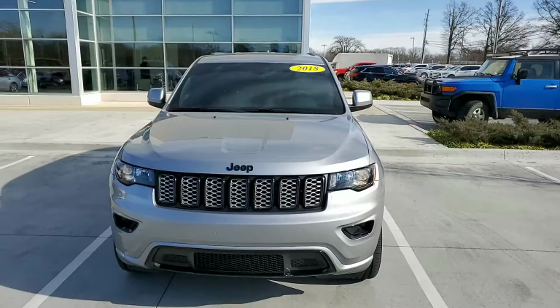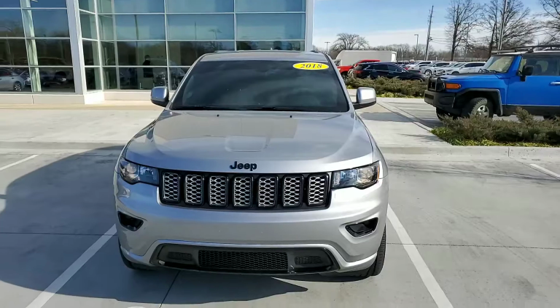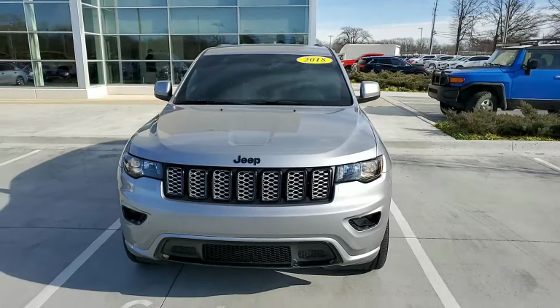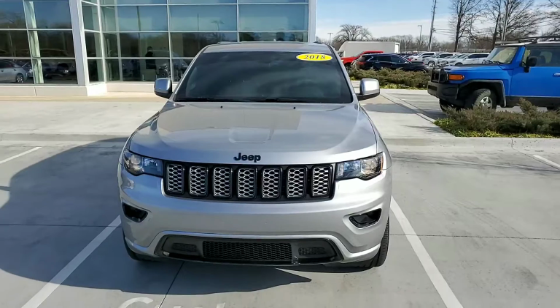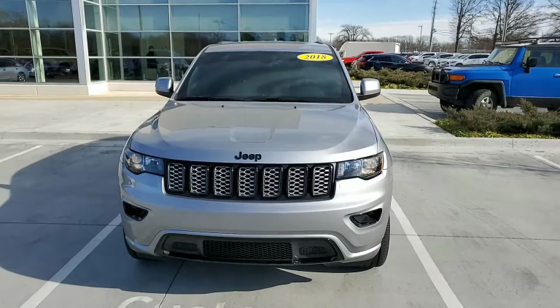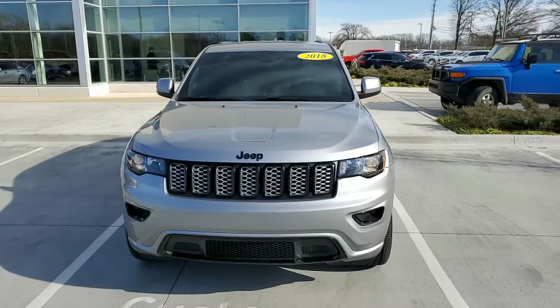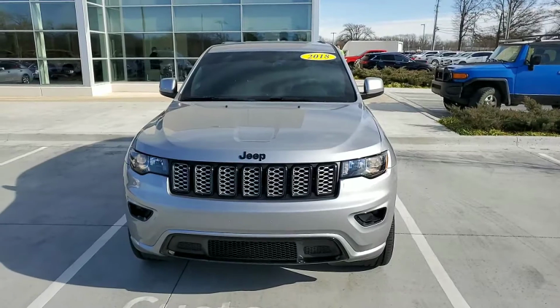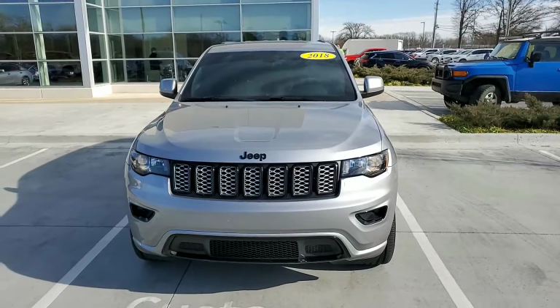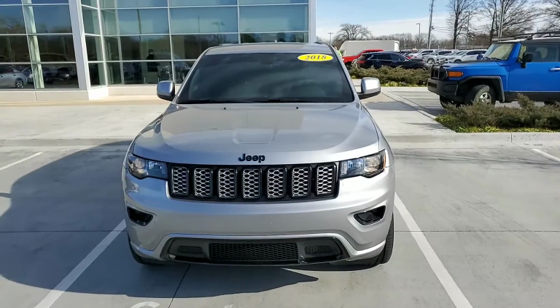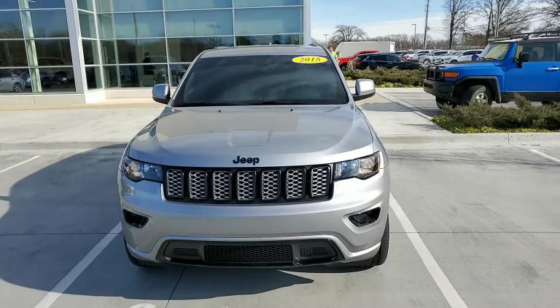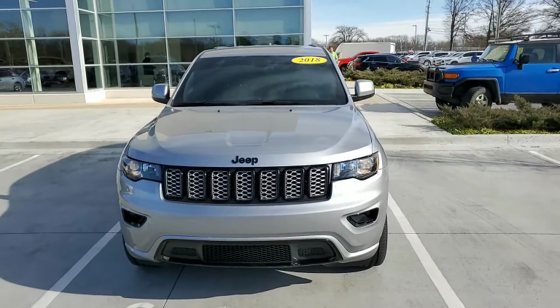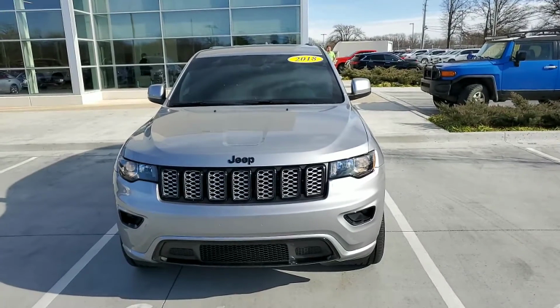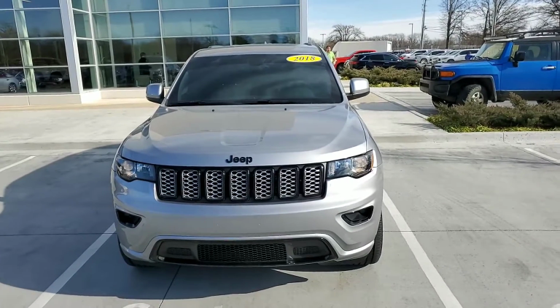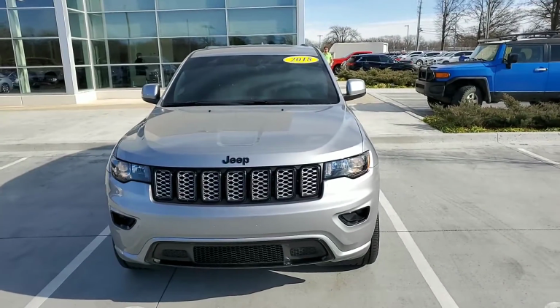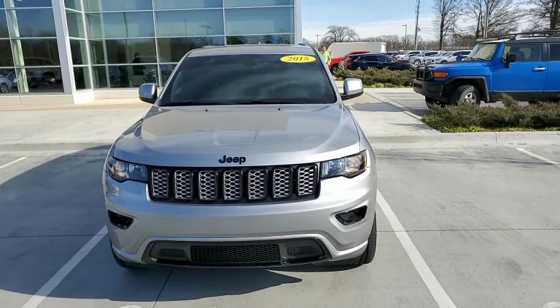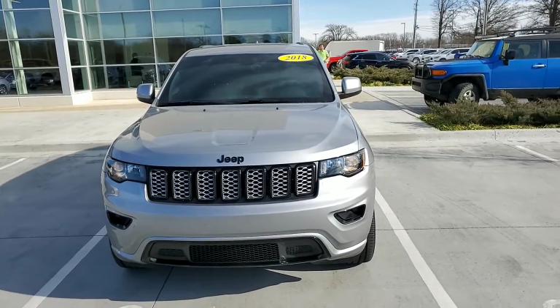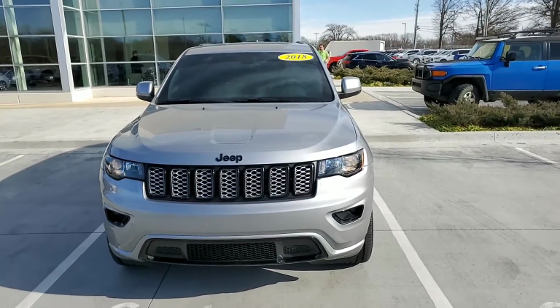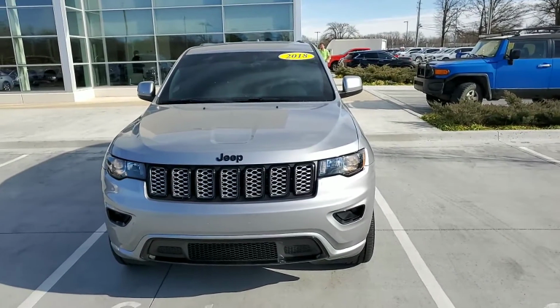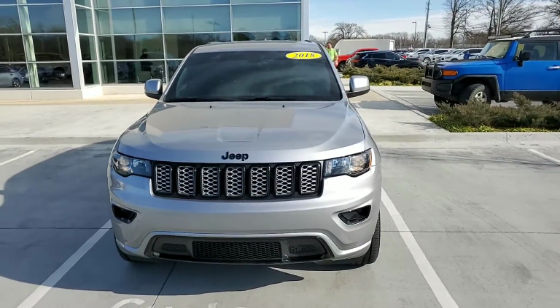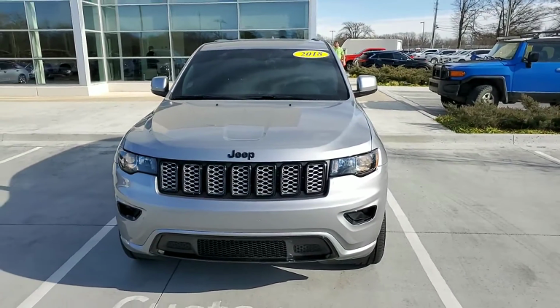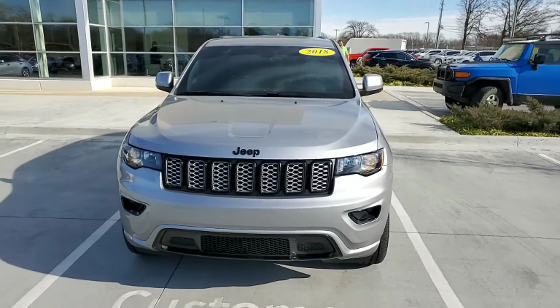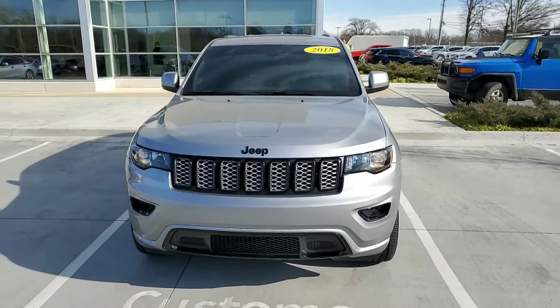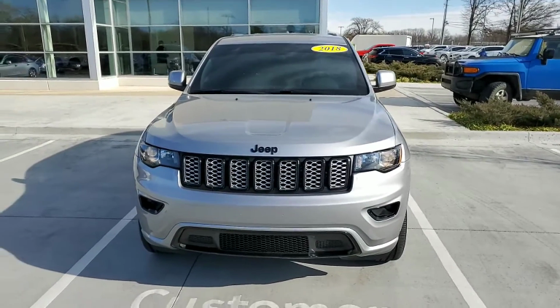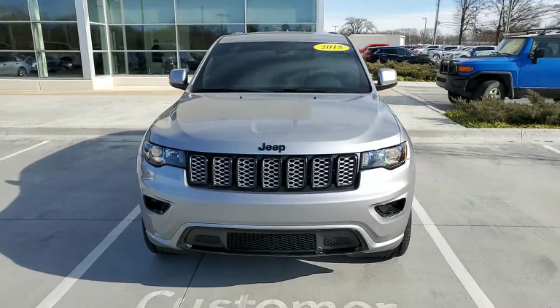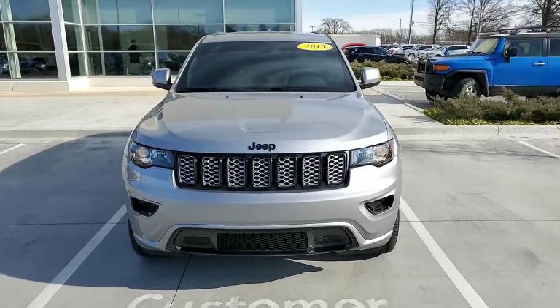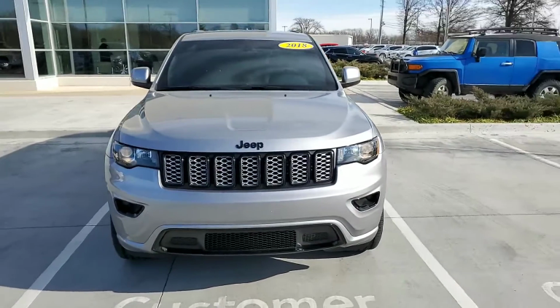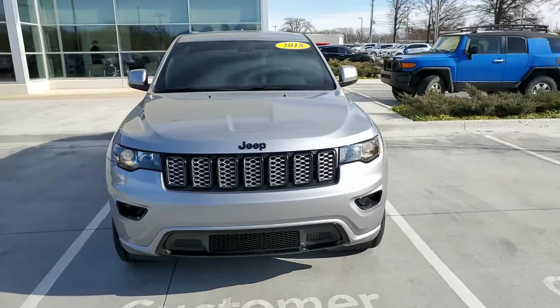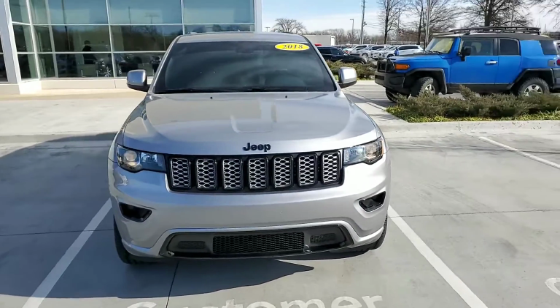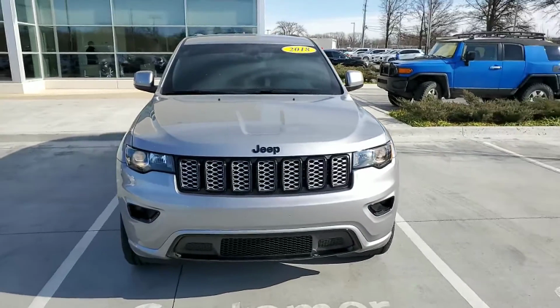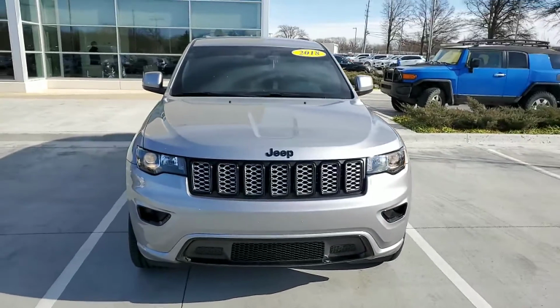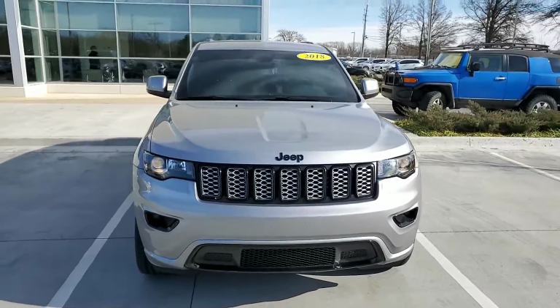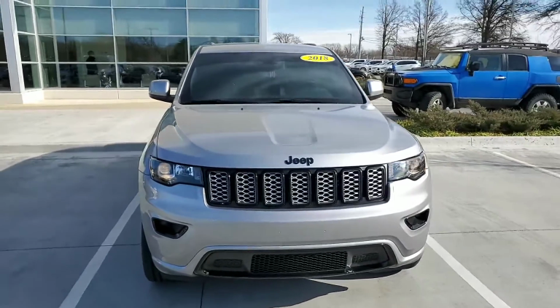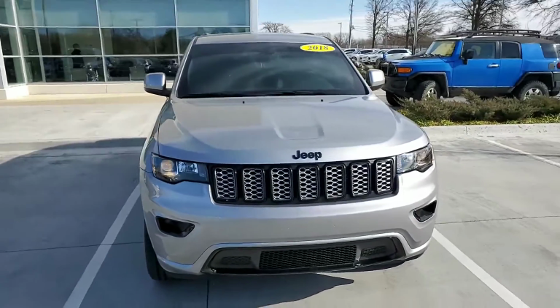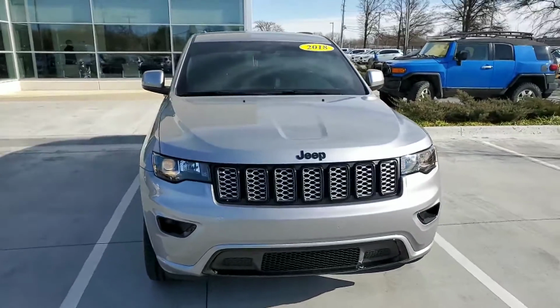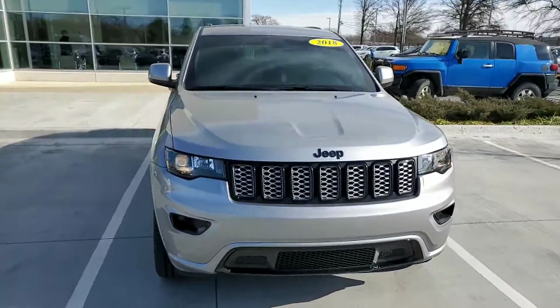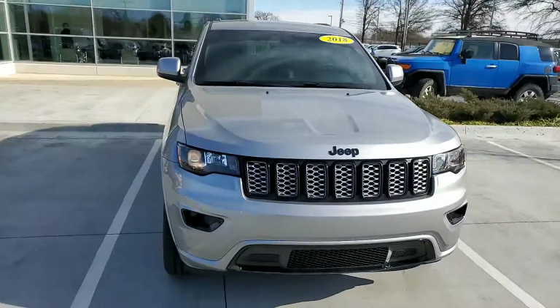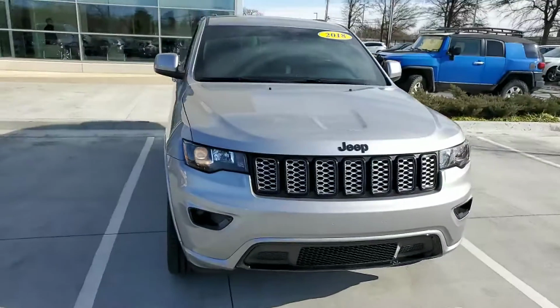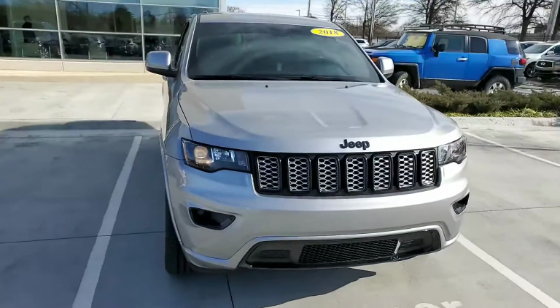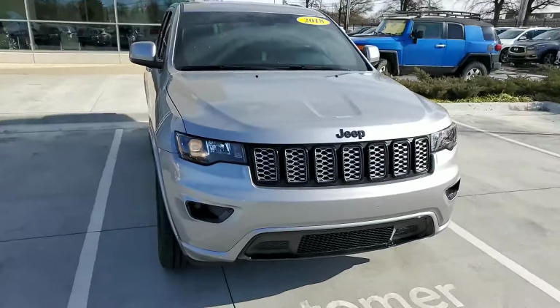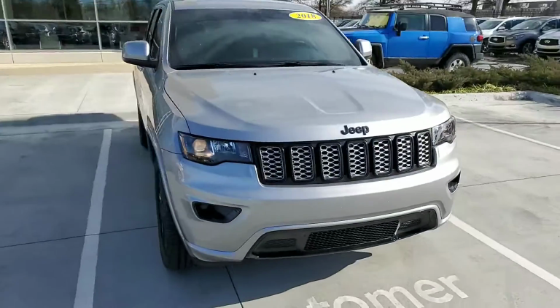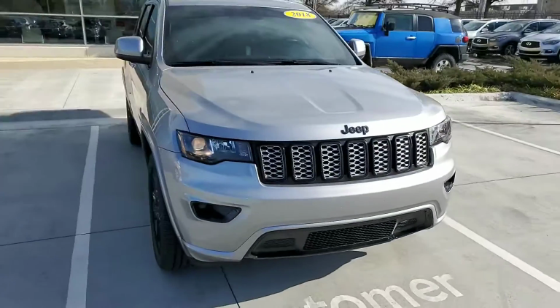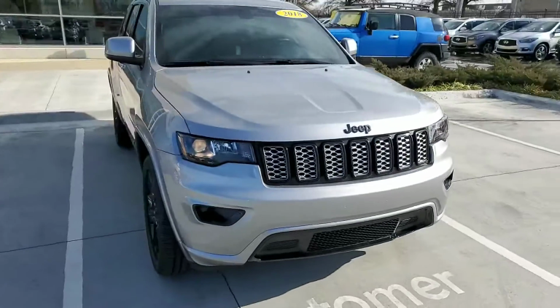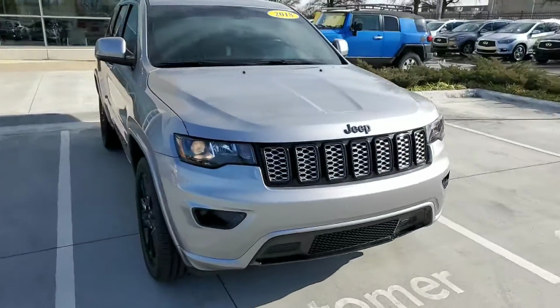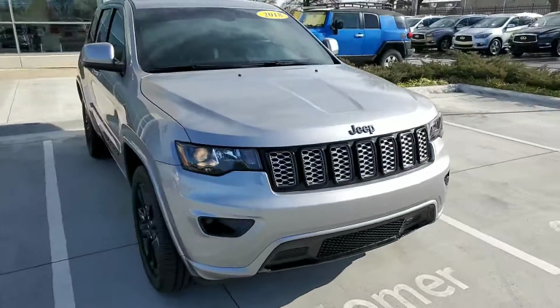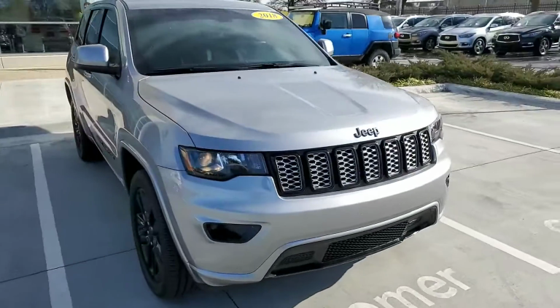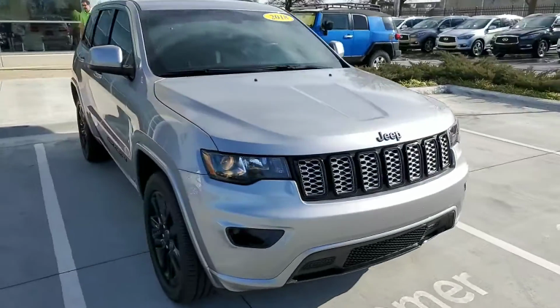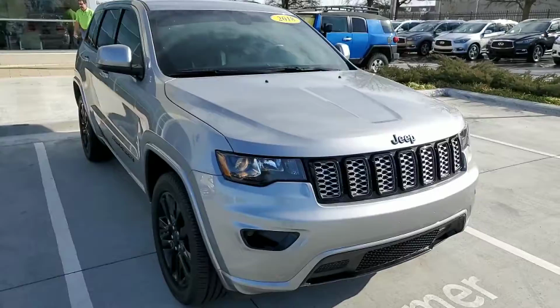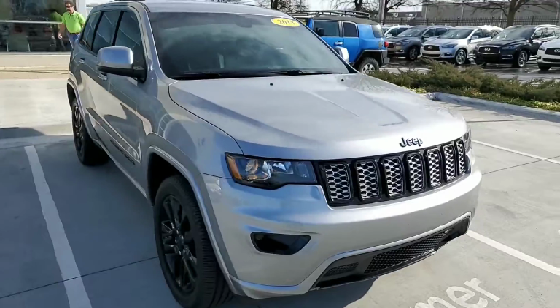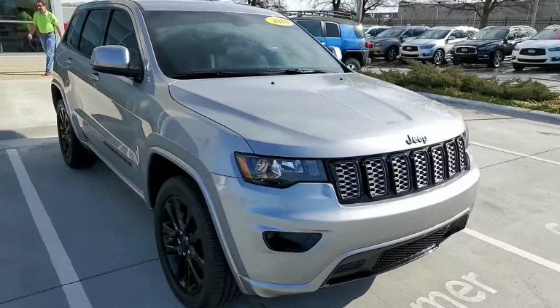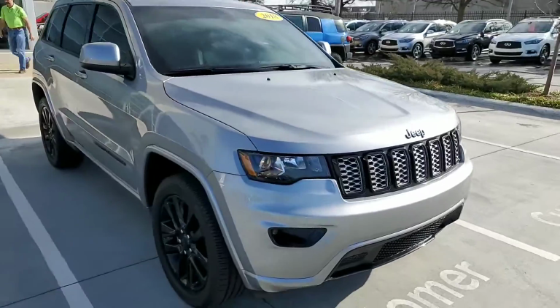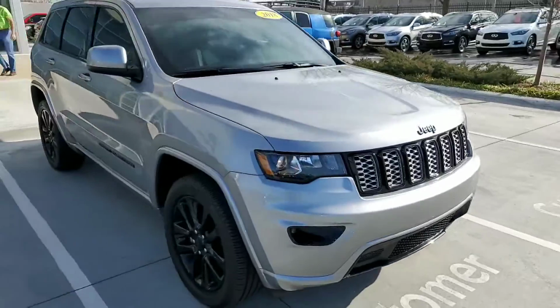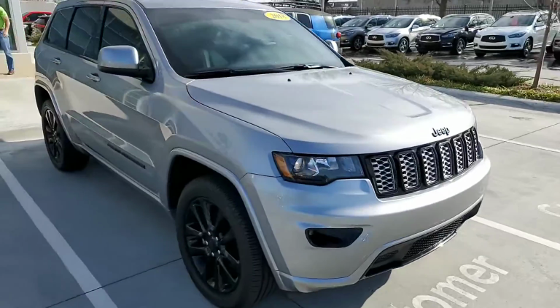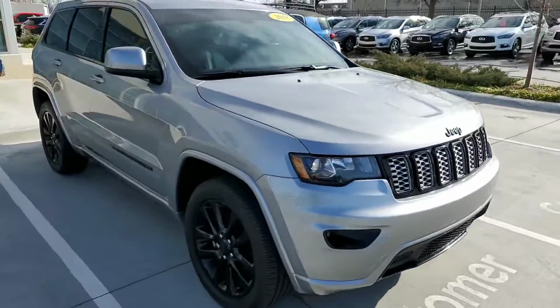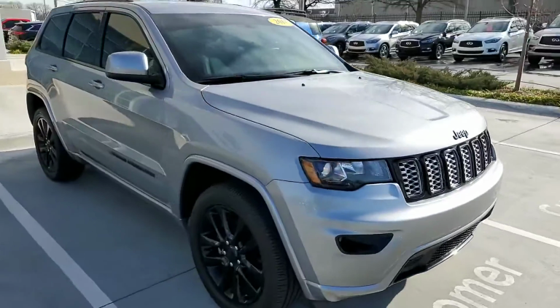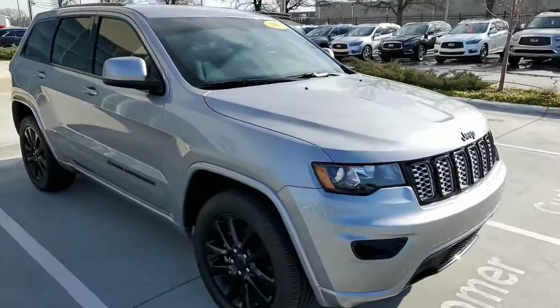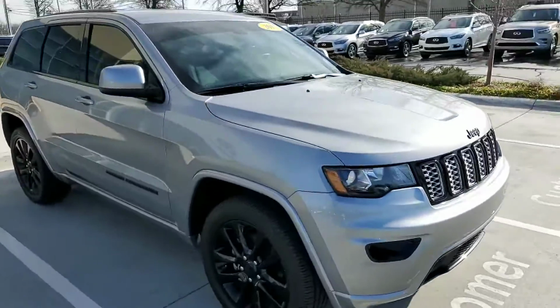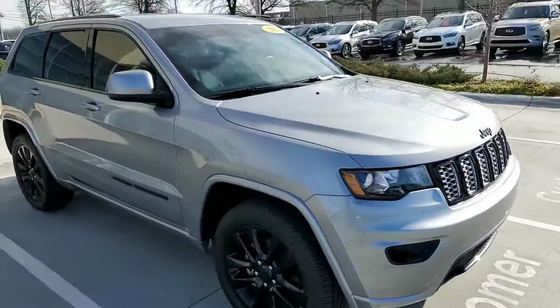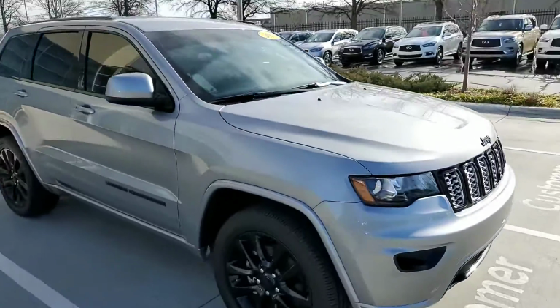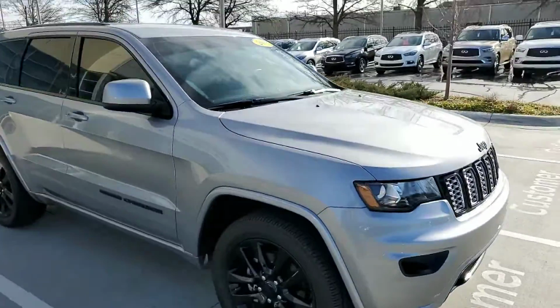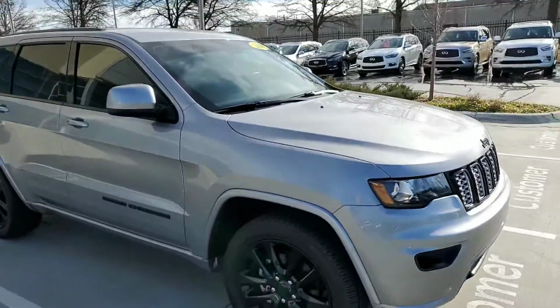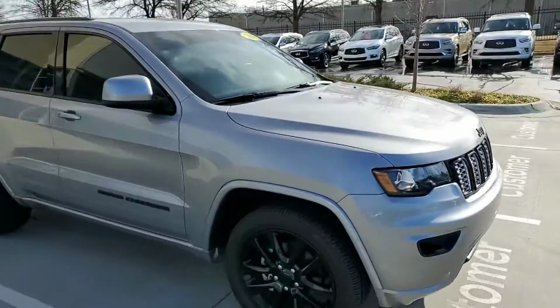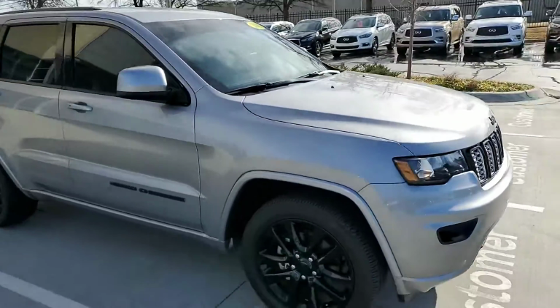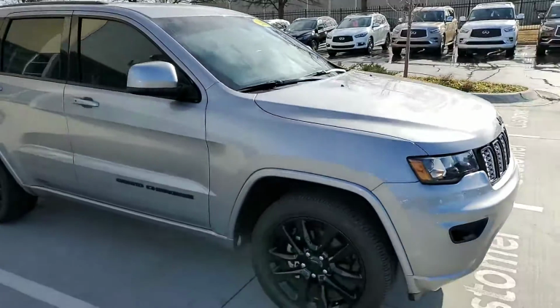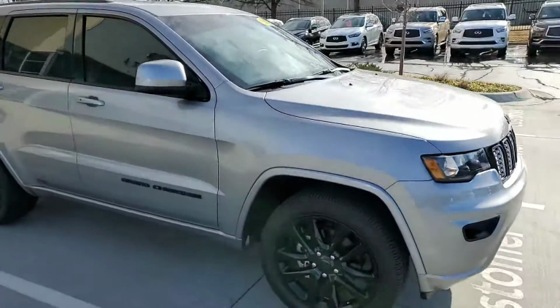Hey Mike, this is Jonathan with Jackie Cooper Infinity. Today we're looking at that 2018 Jeep Grand Cherokee Laredo.